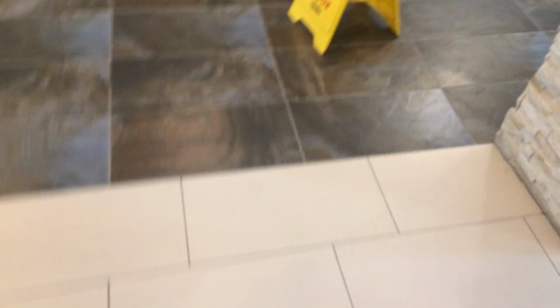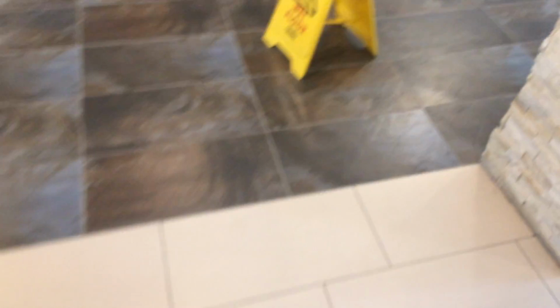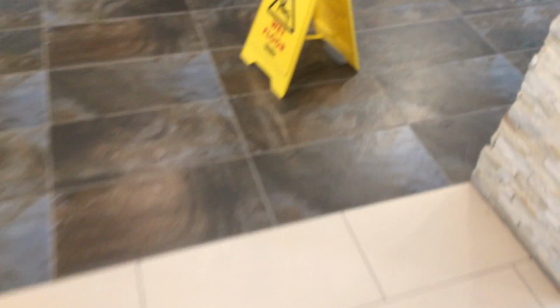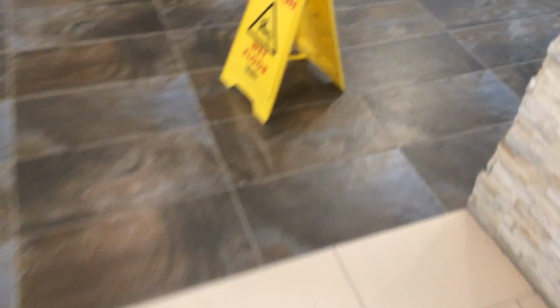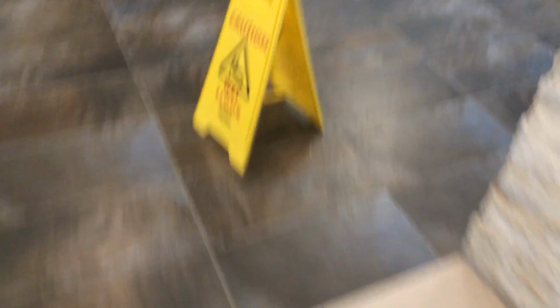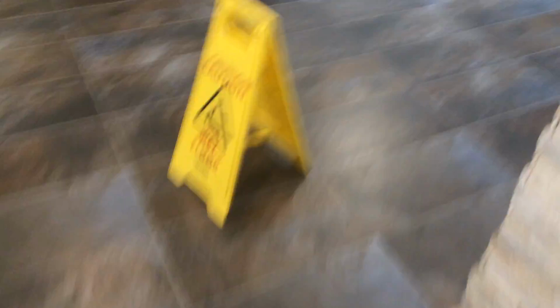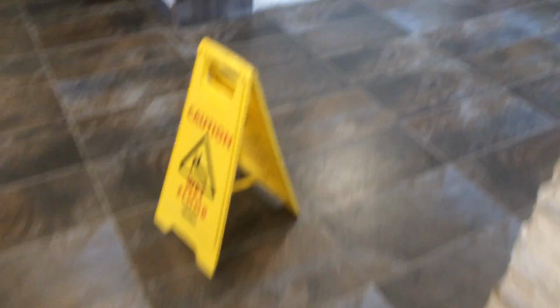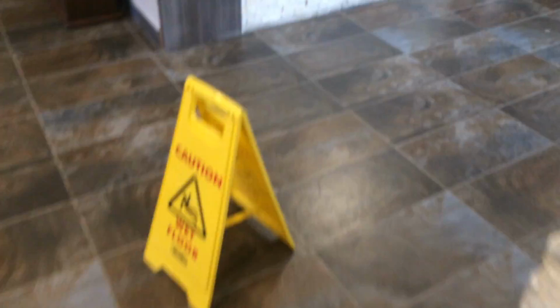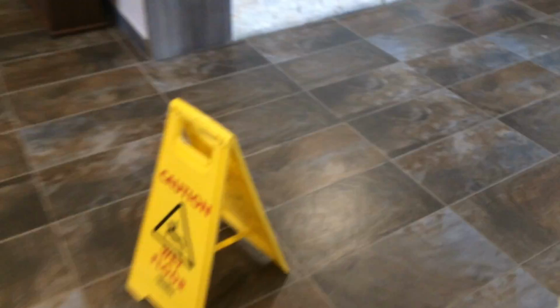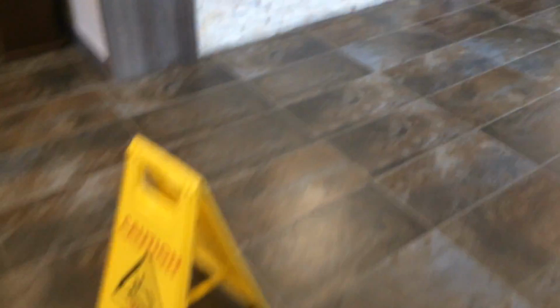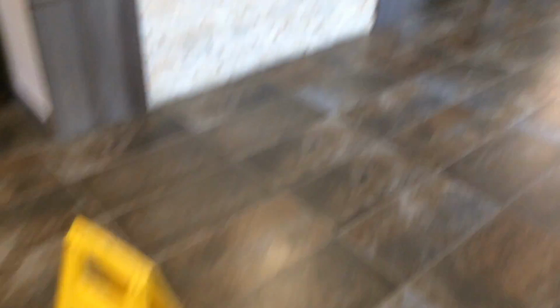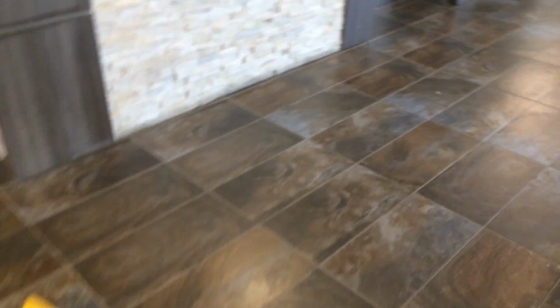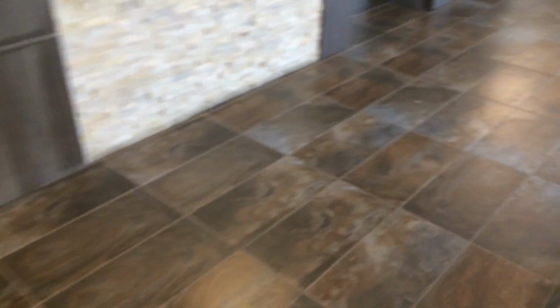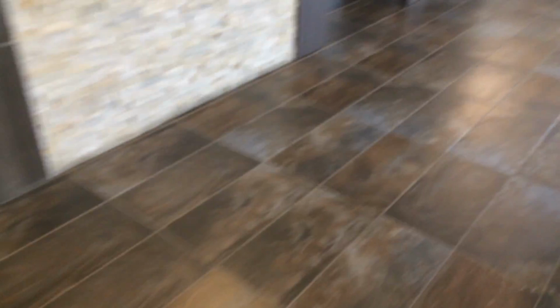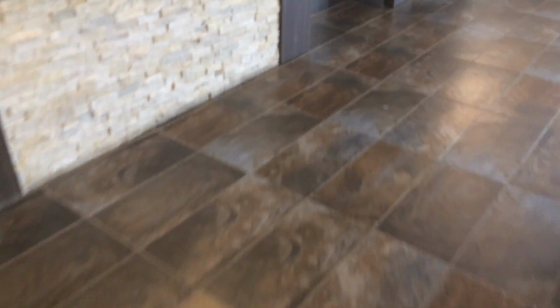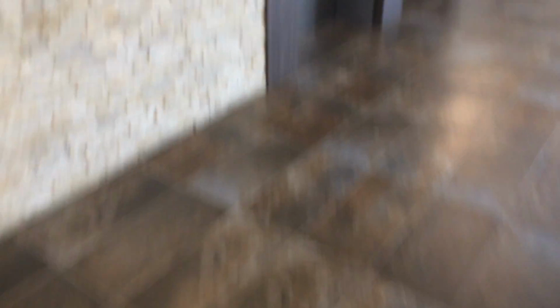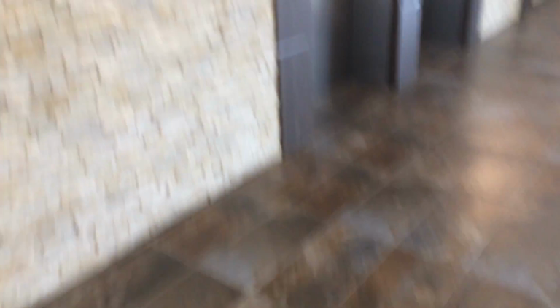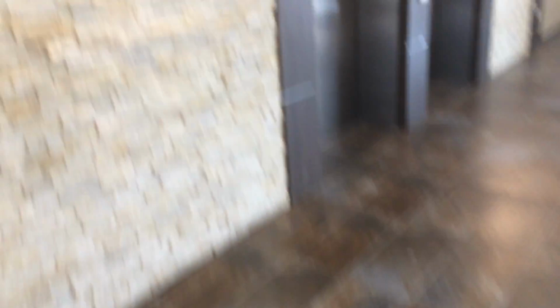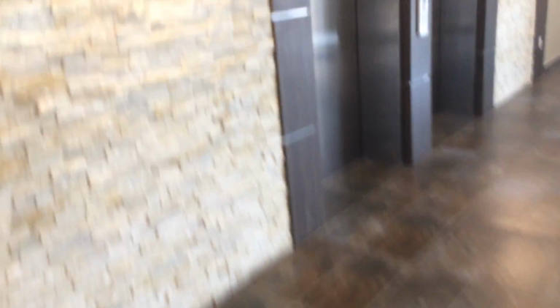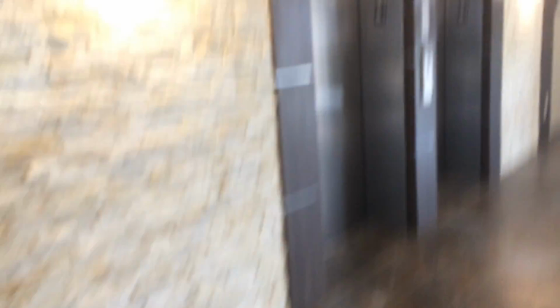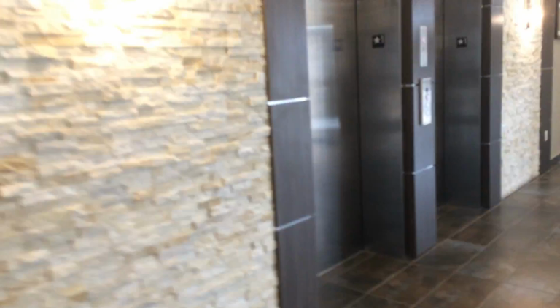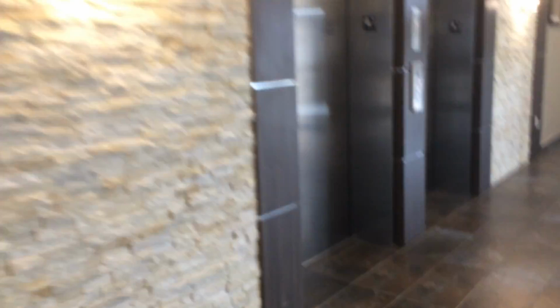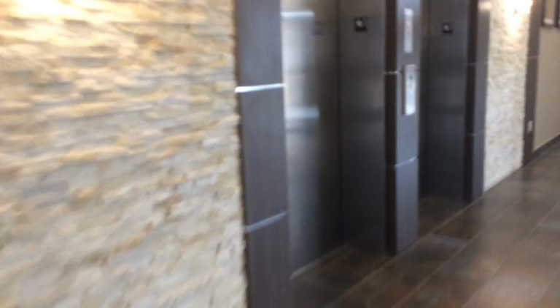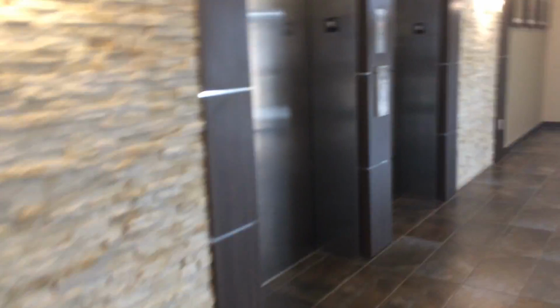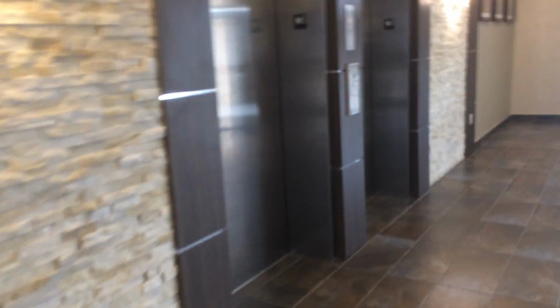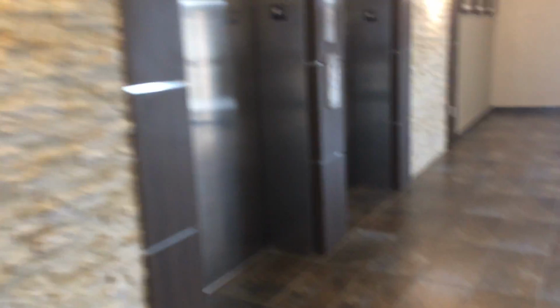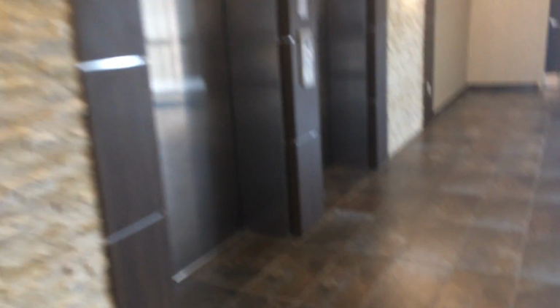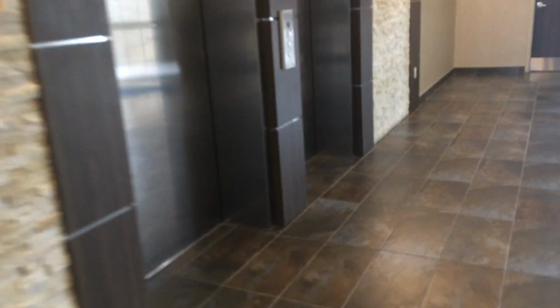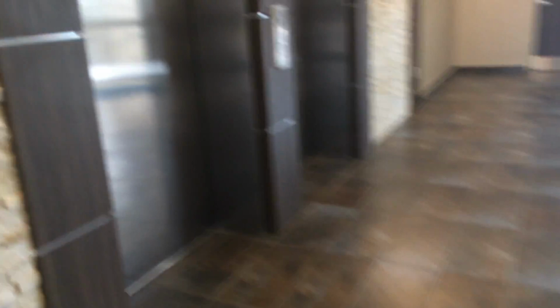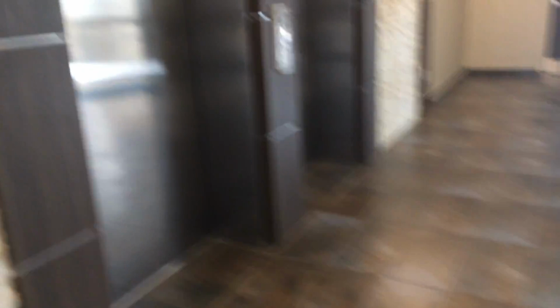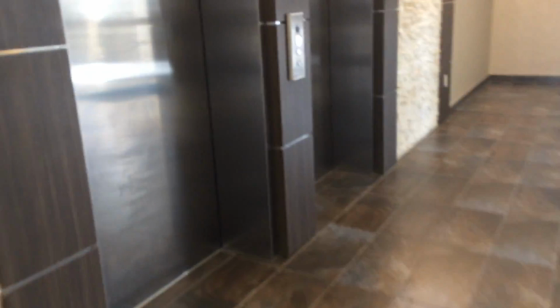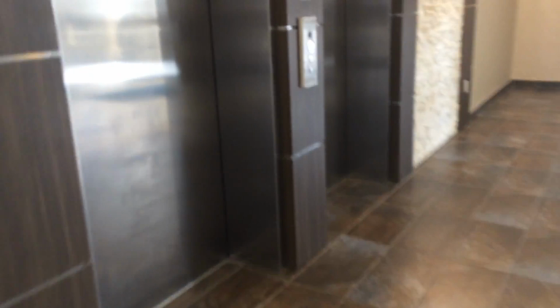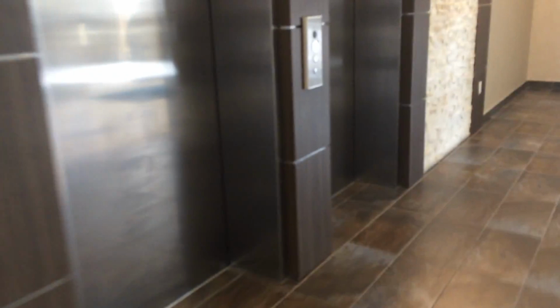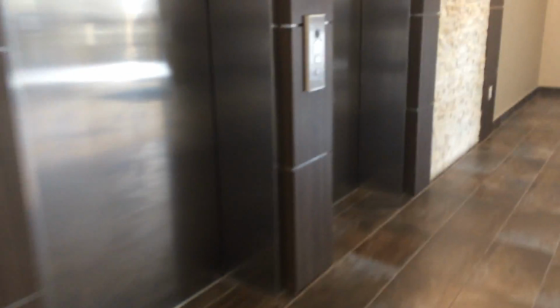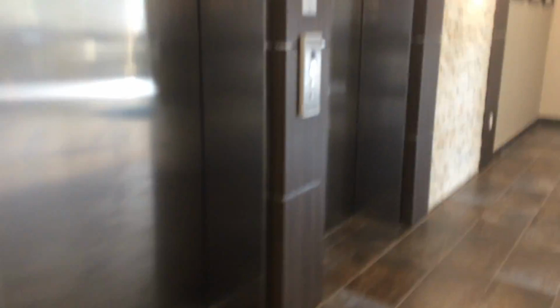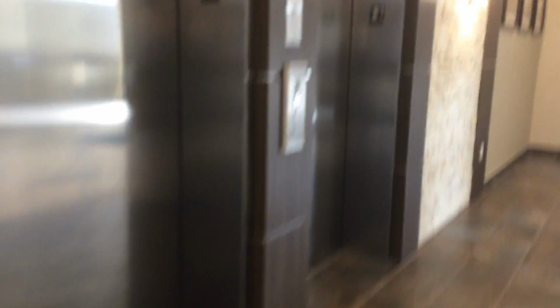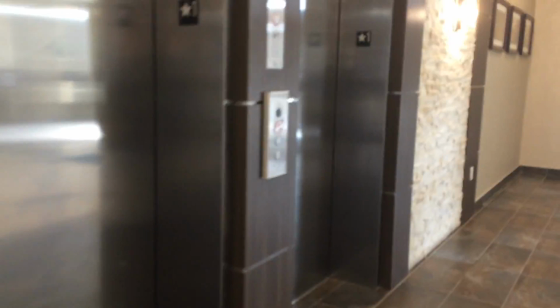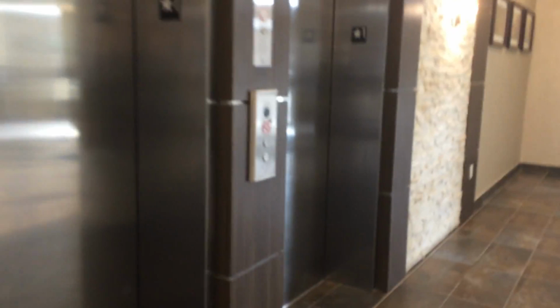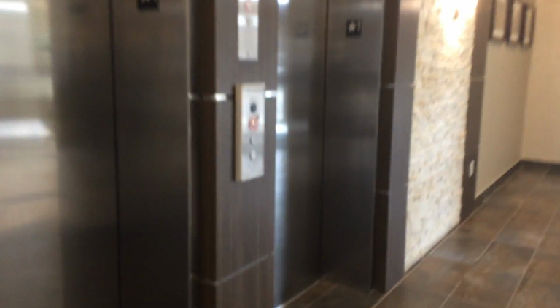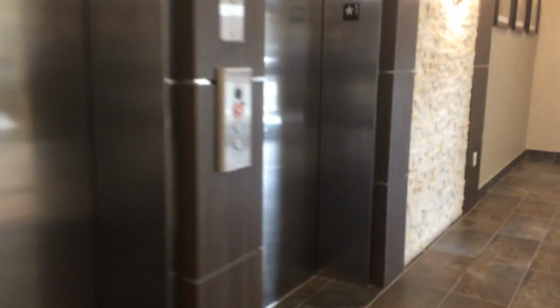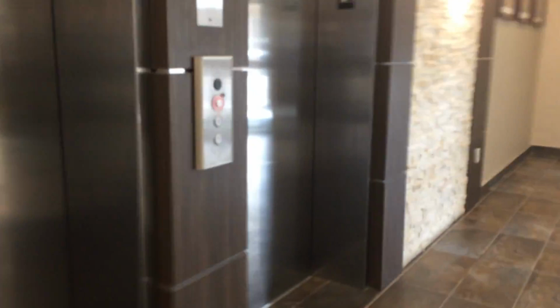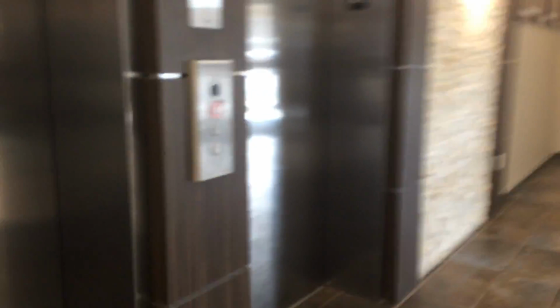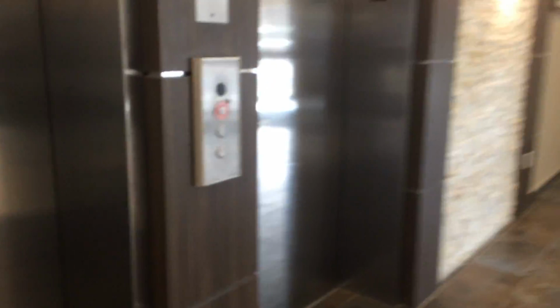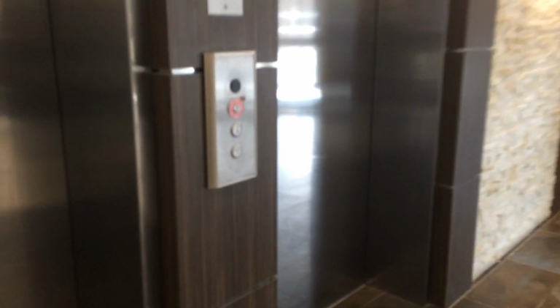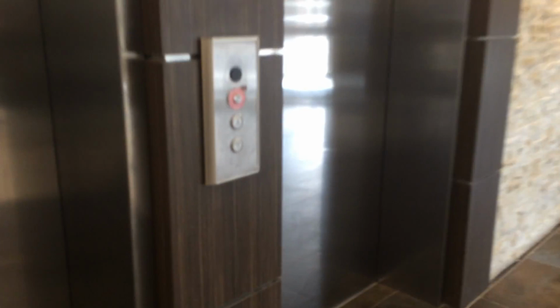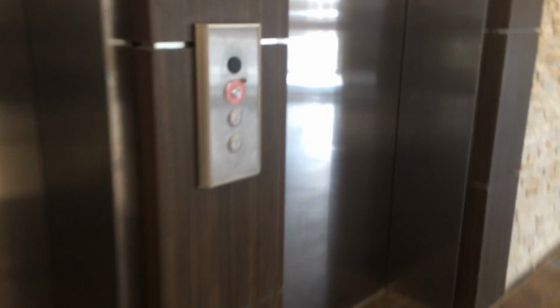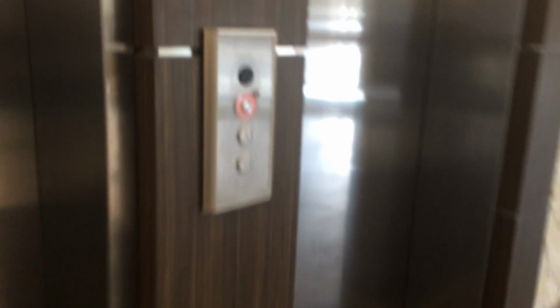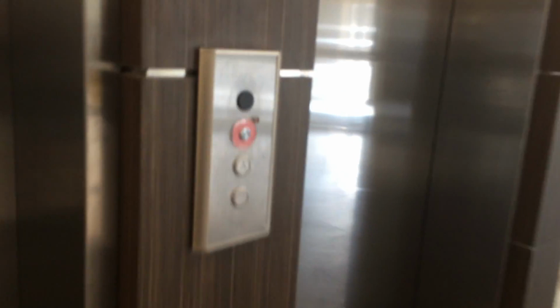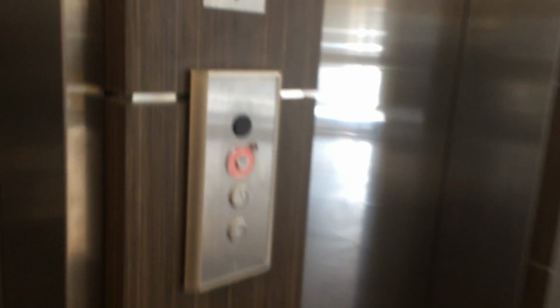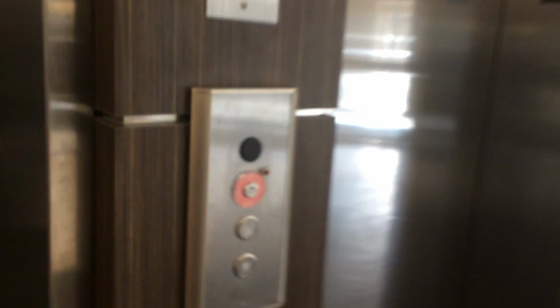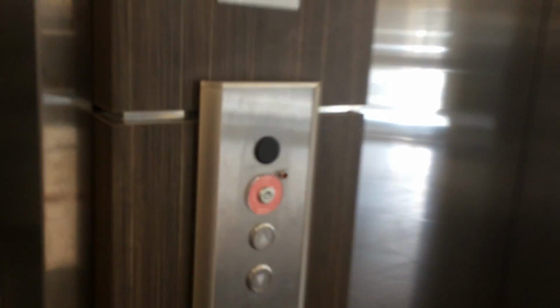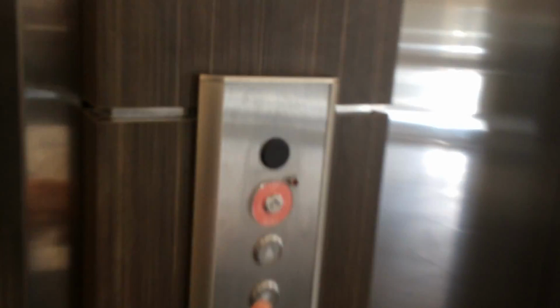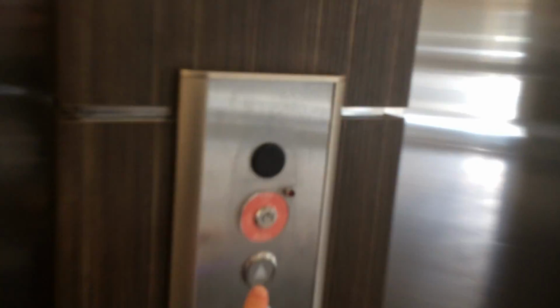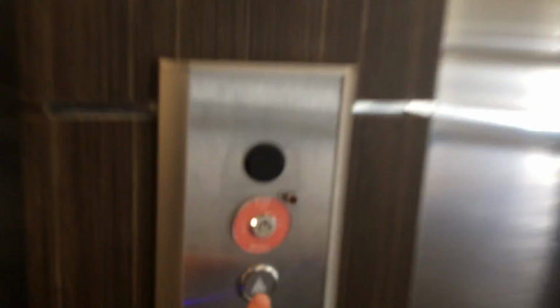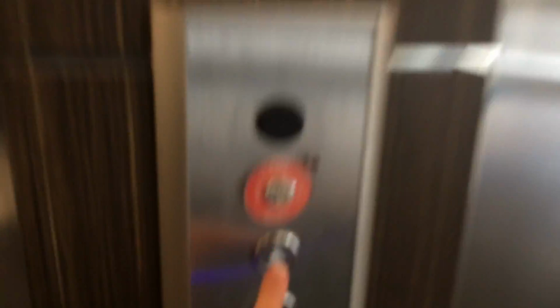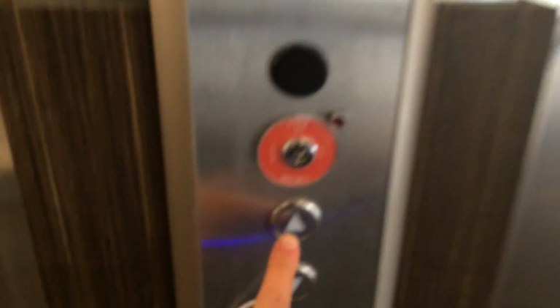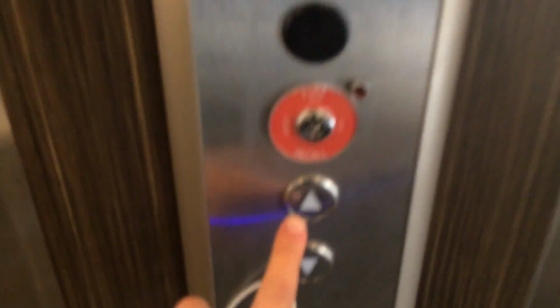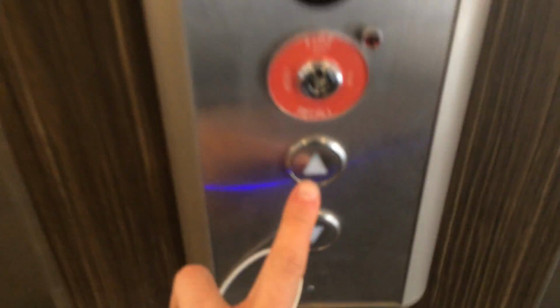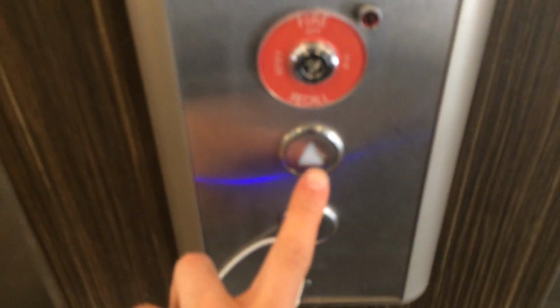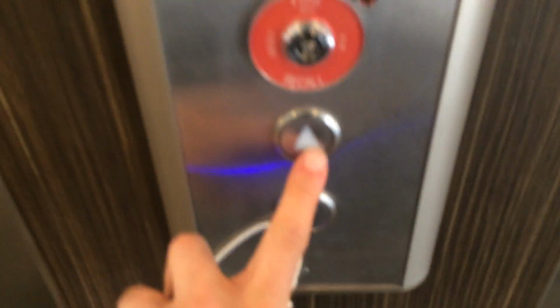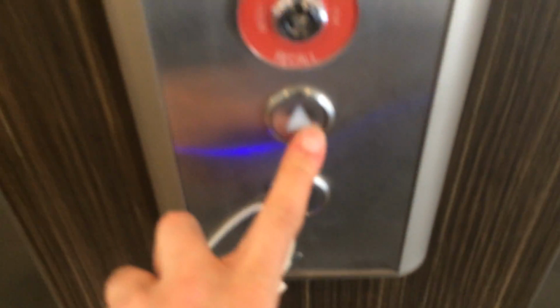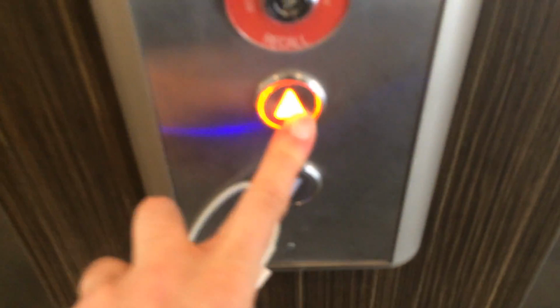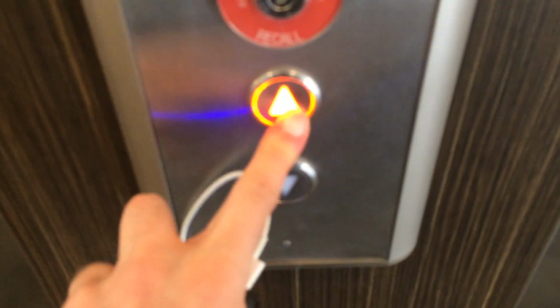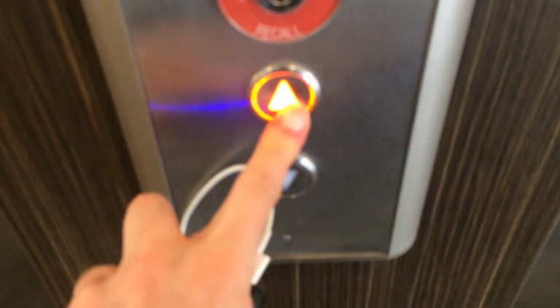Okay folks, here we come to the elevator at the Holiday Inn Express and Suites in Niagara, Ontario, Canada. Go up.